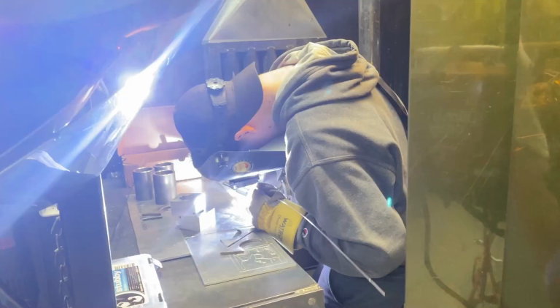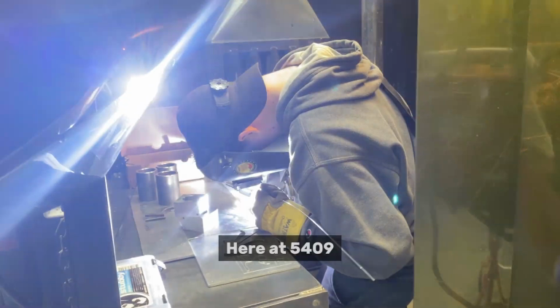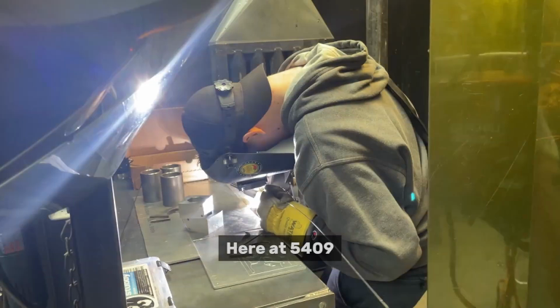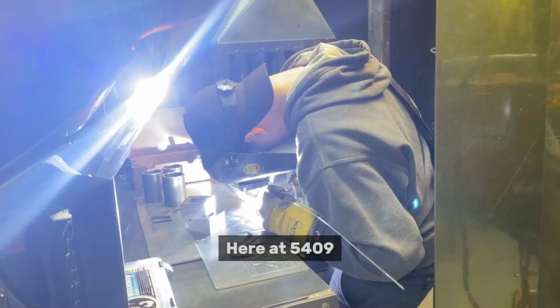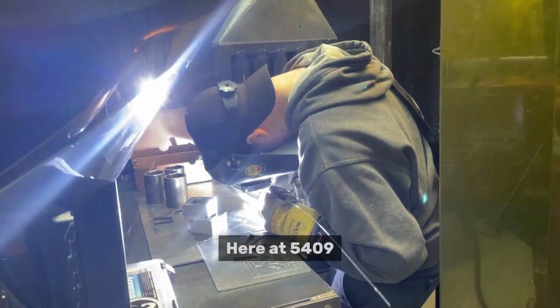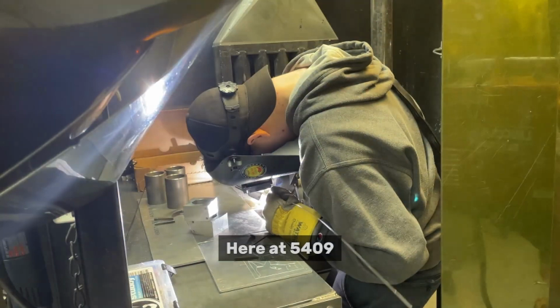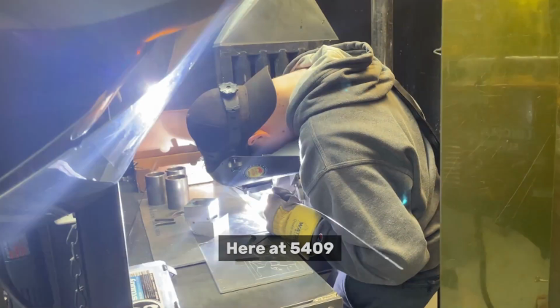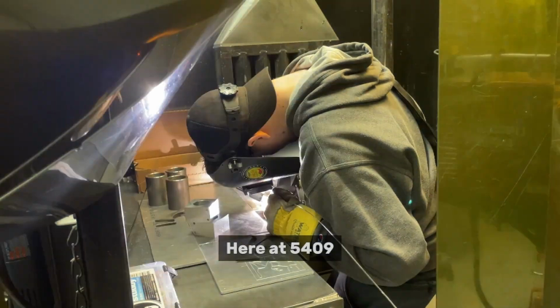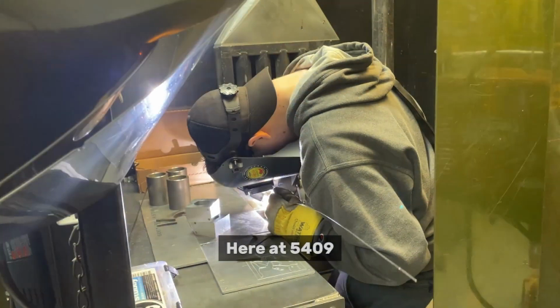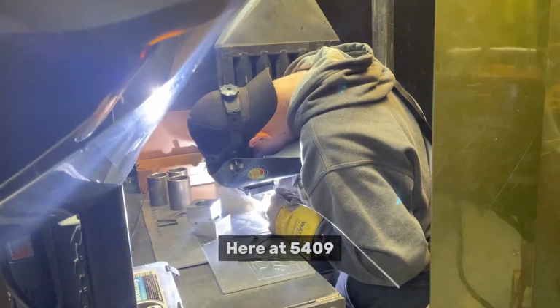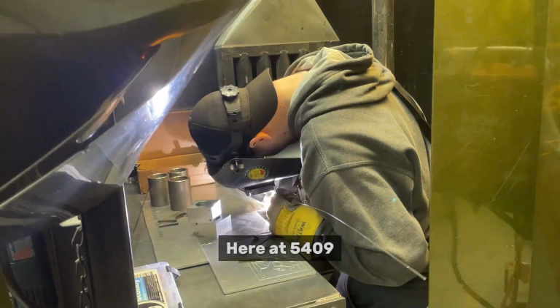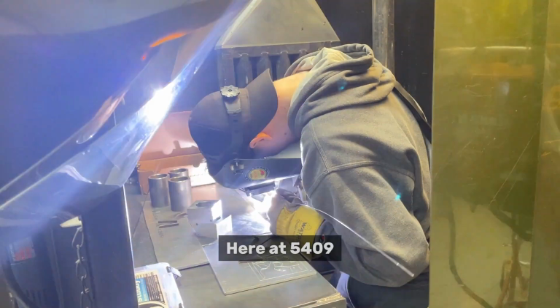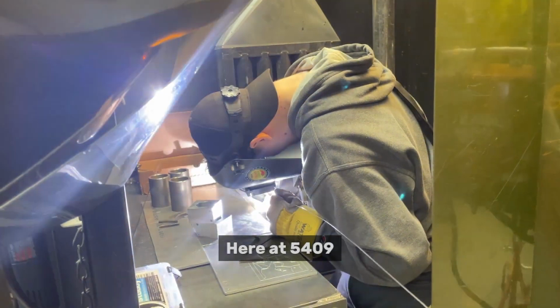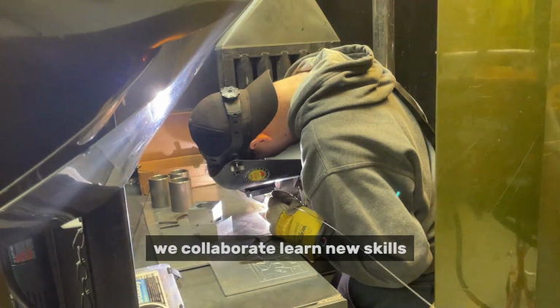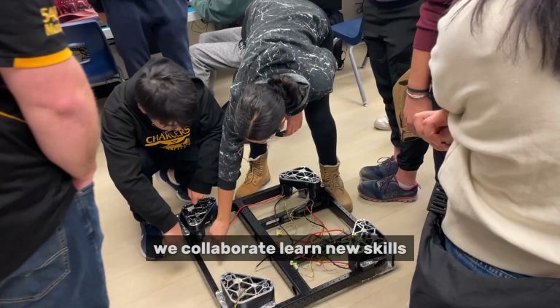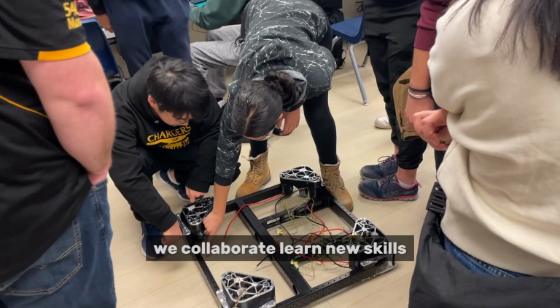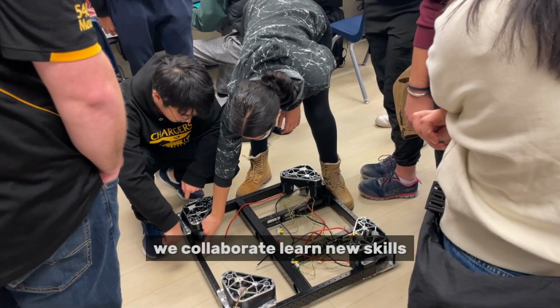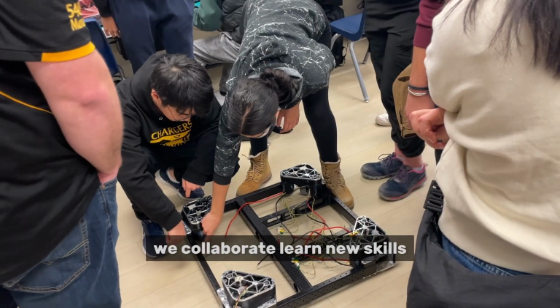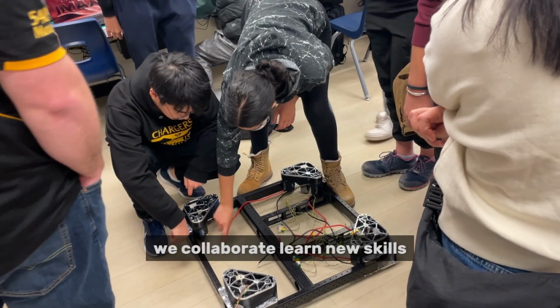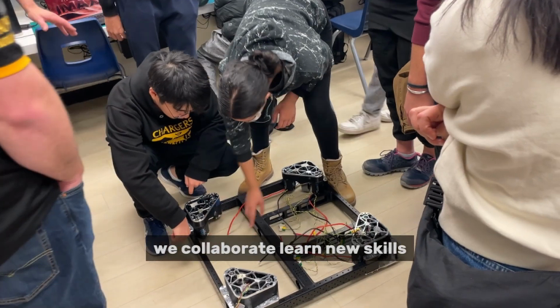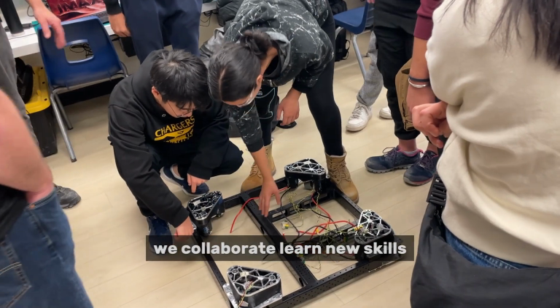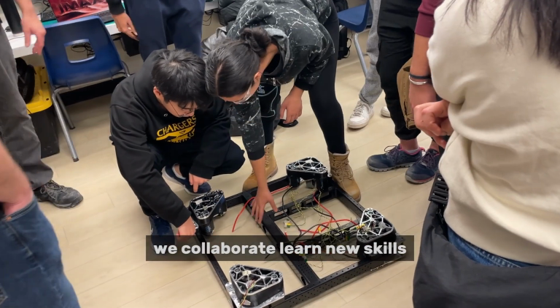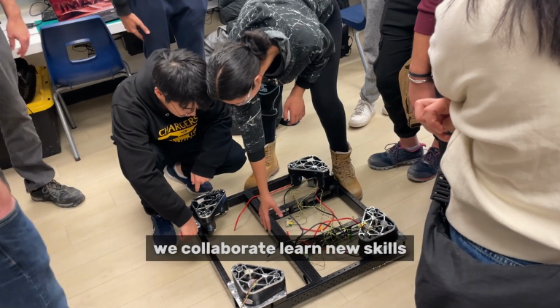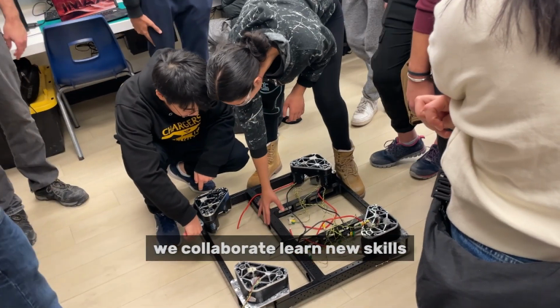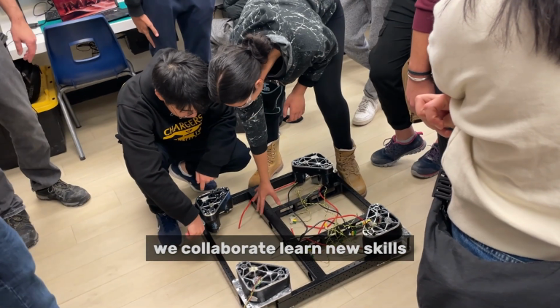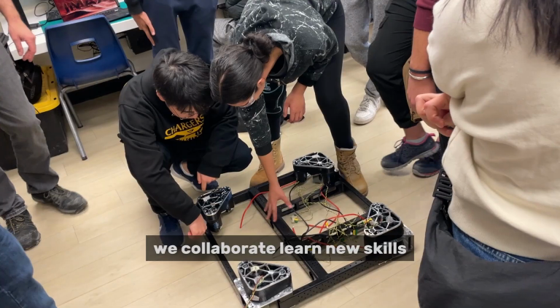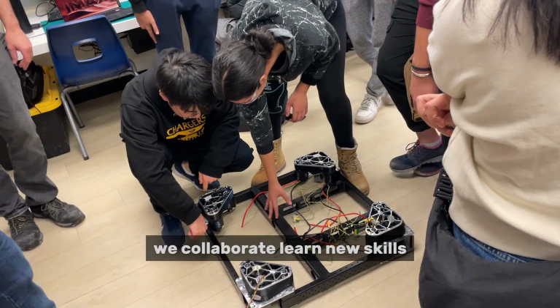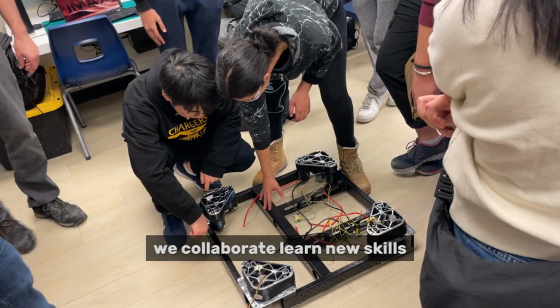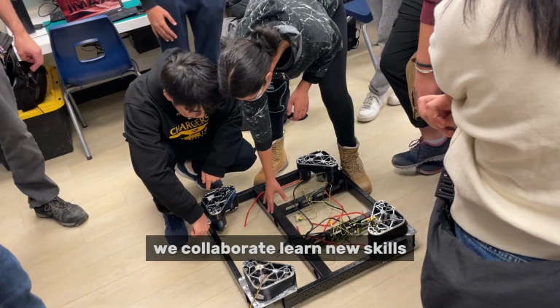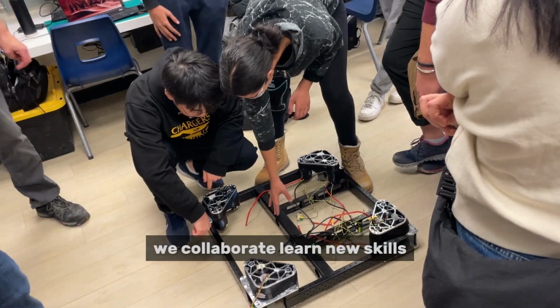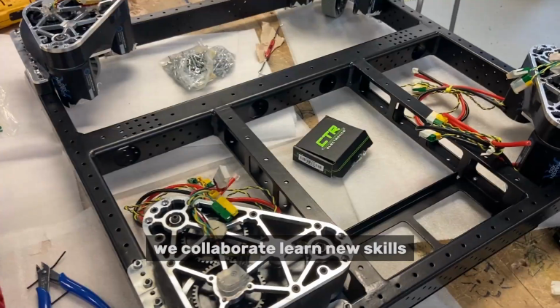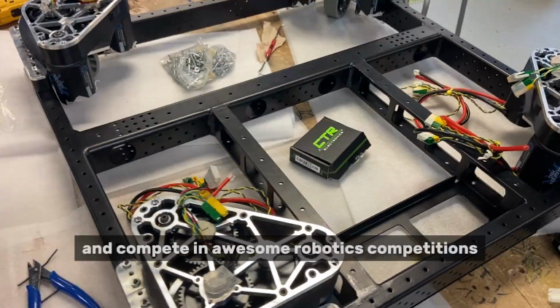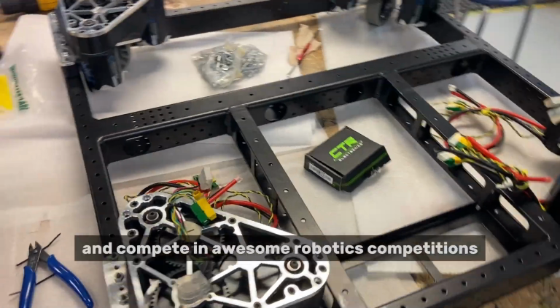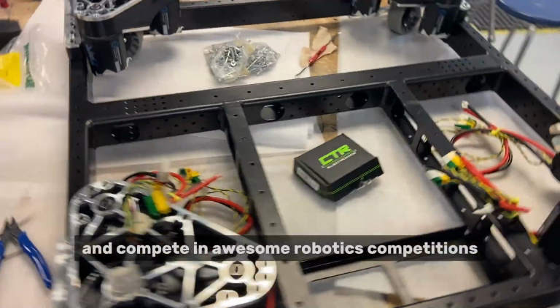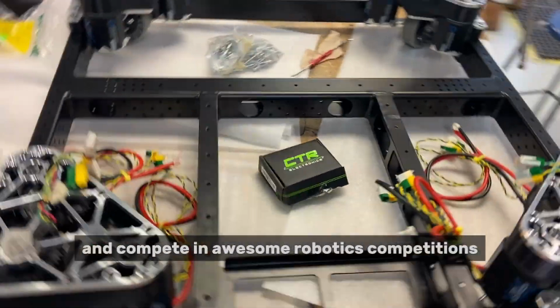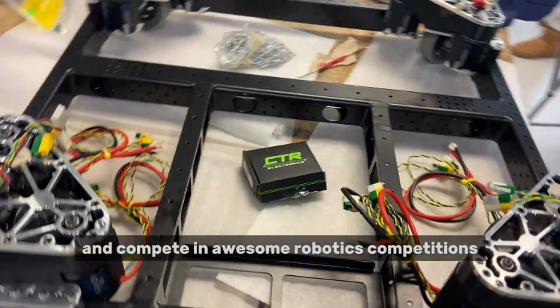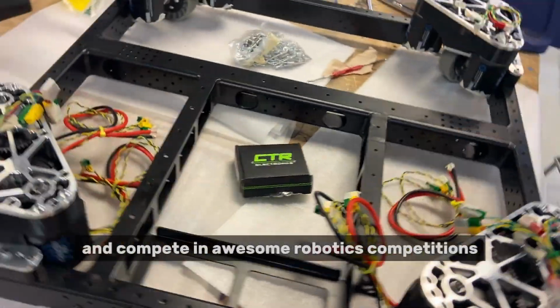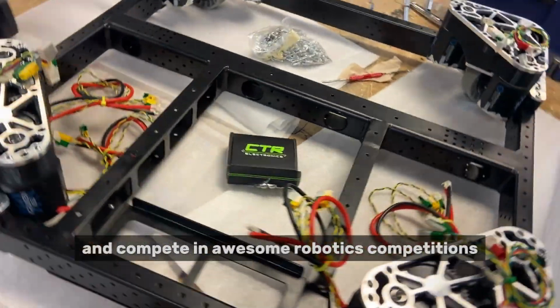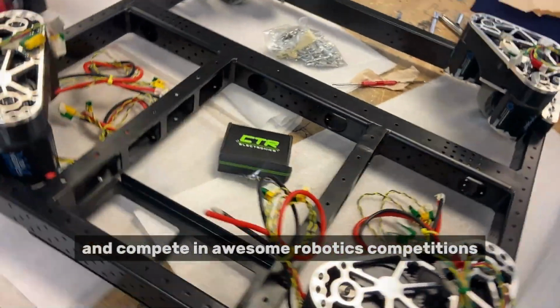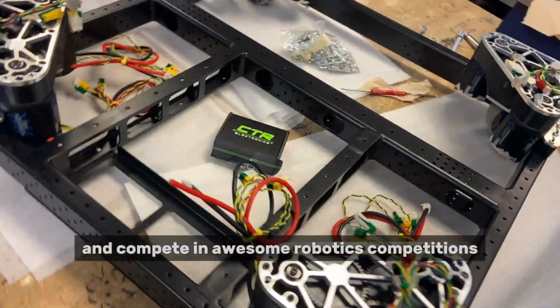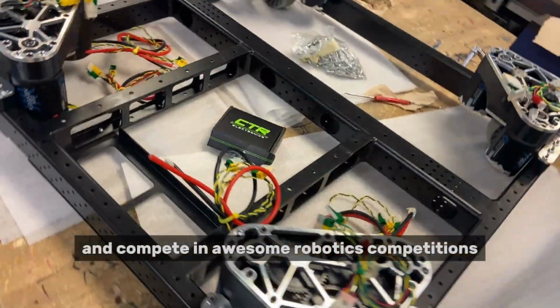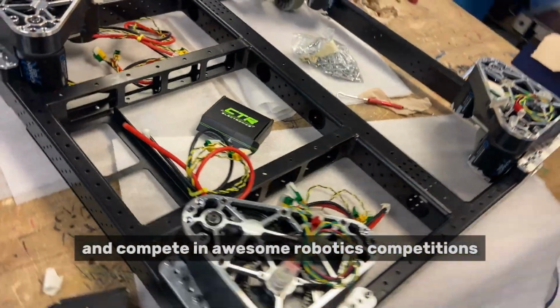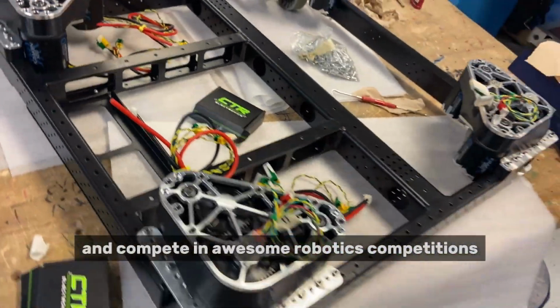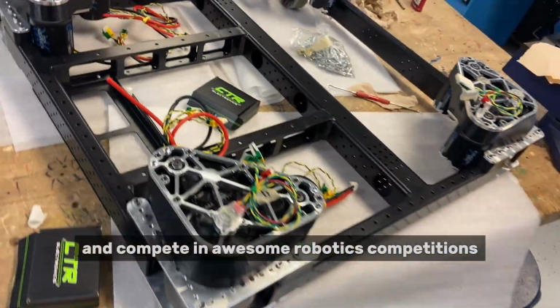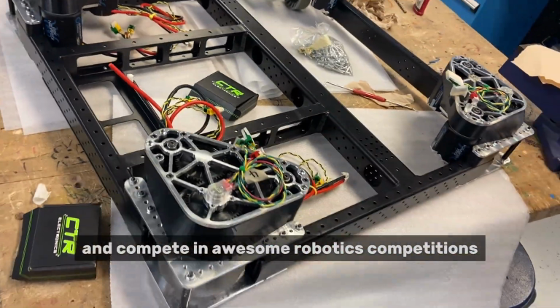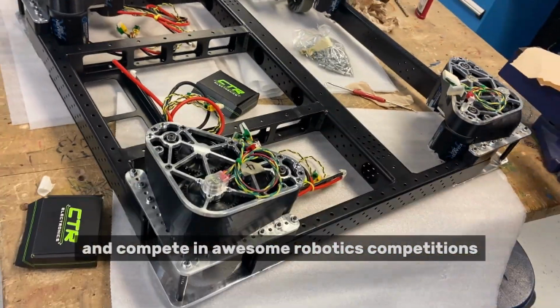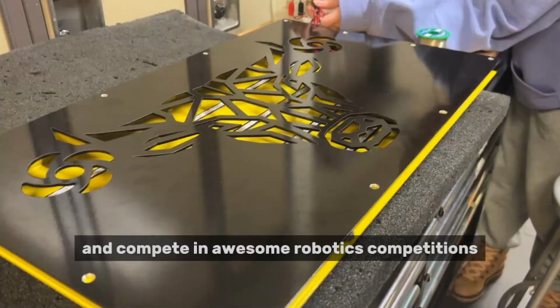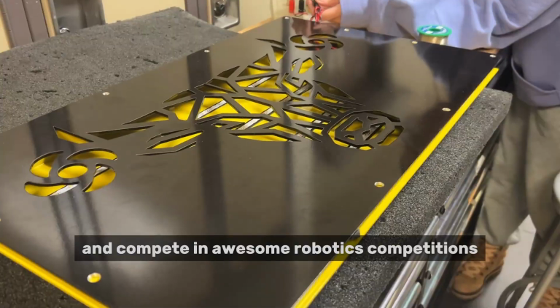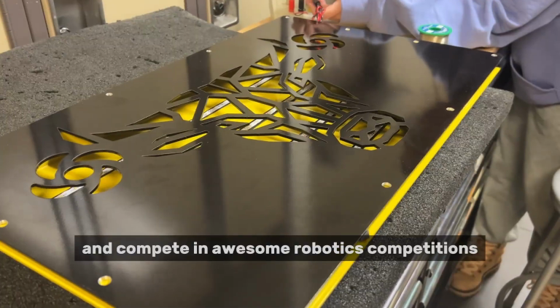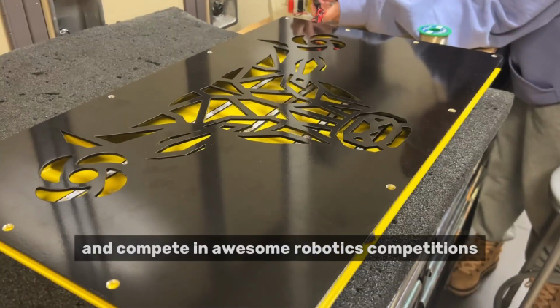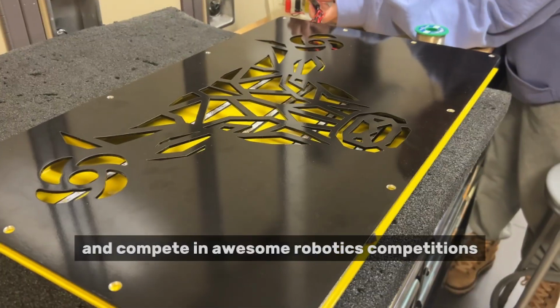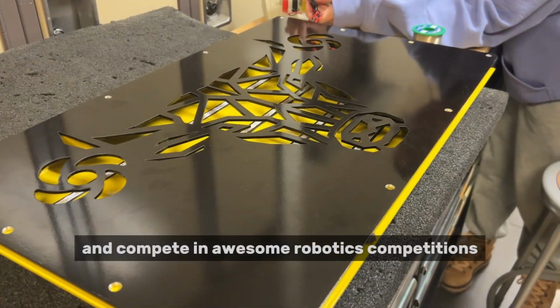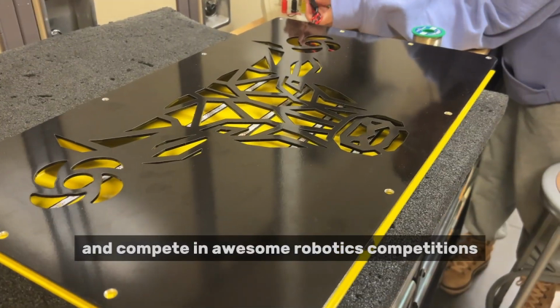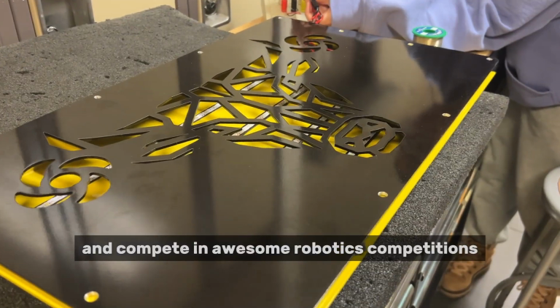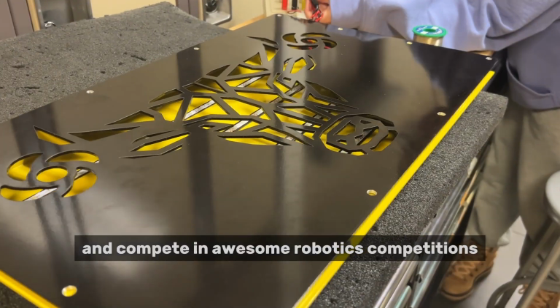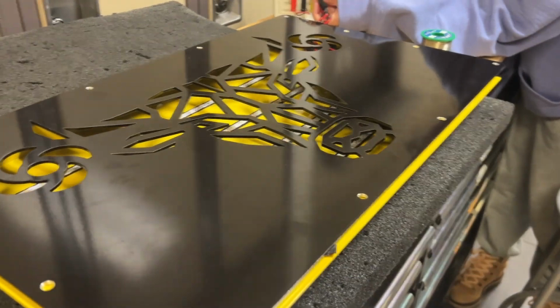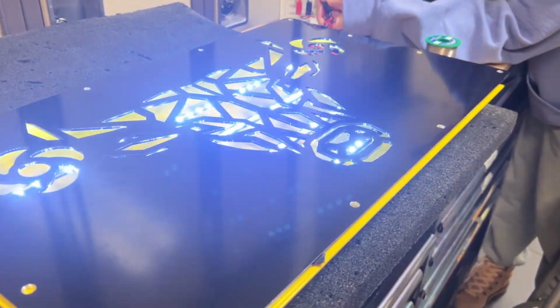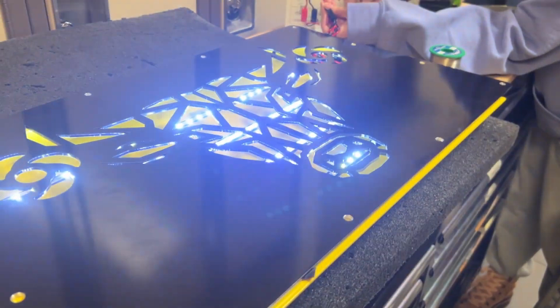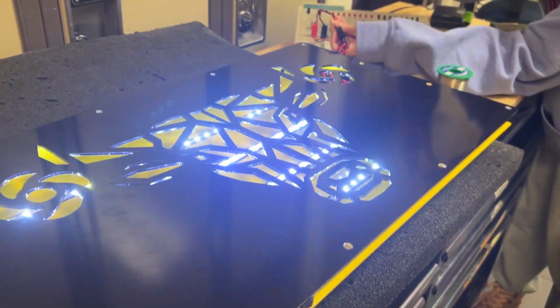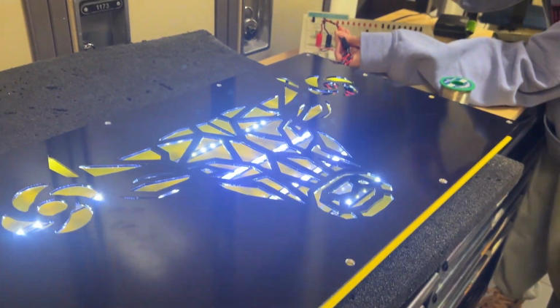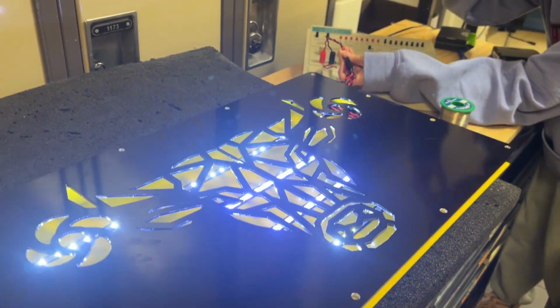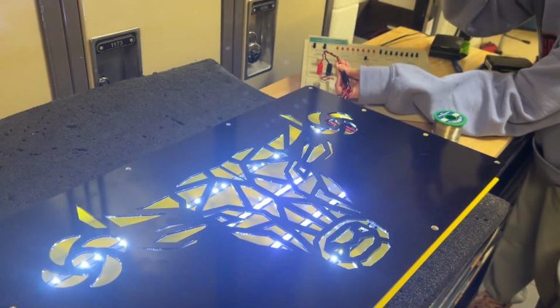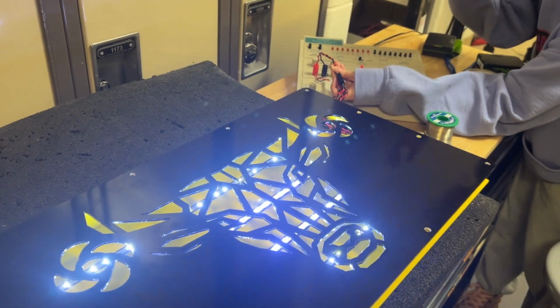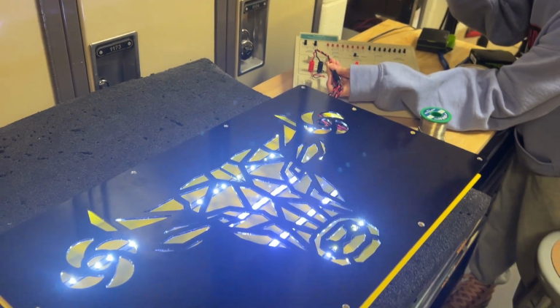Here at 5409, we collaborate, learn new skills, and compete in awesome robotics competitions. Here's how we do it.